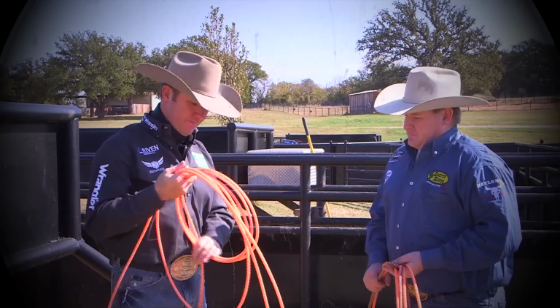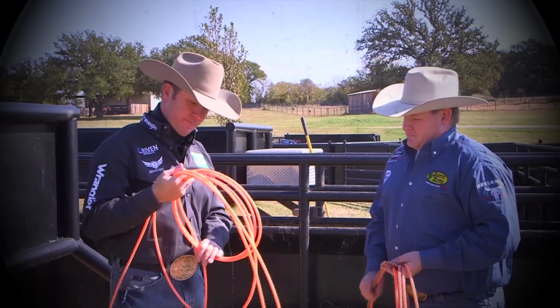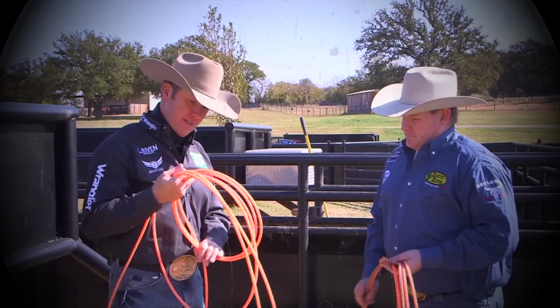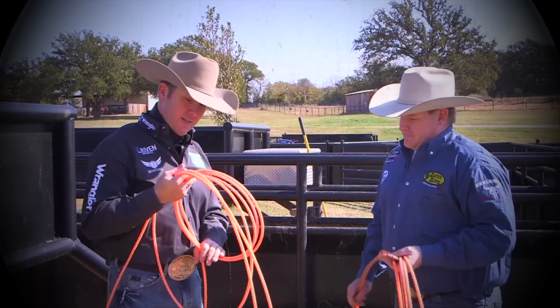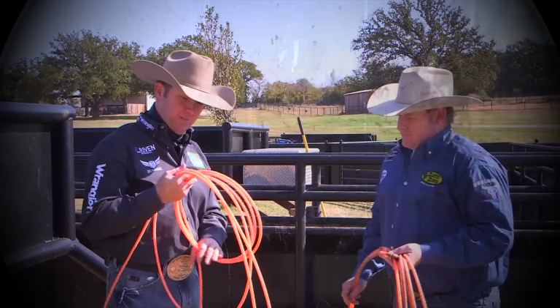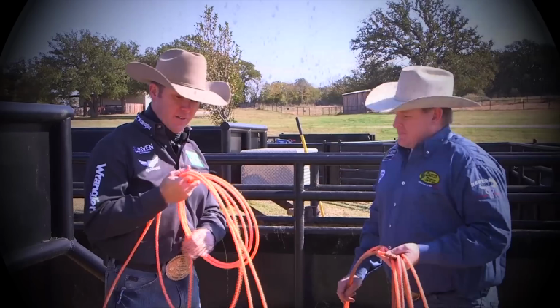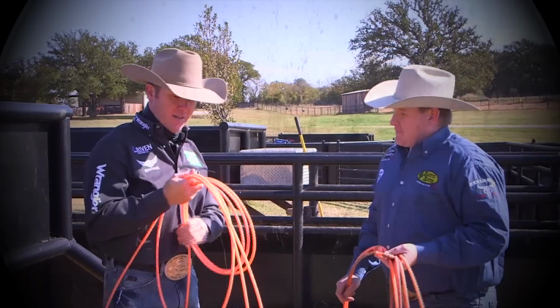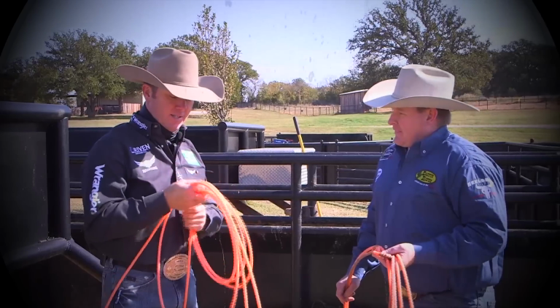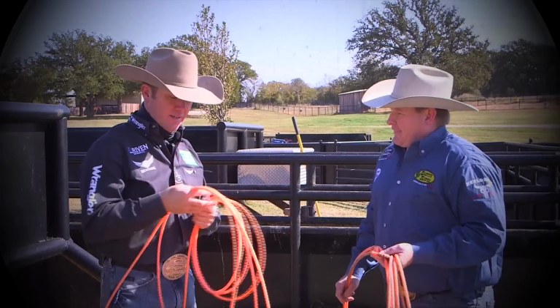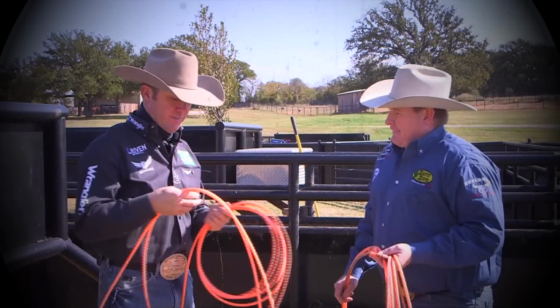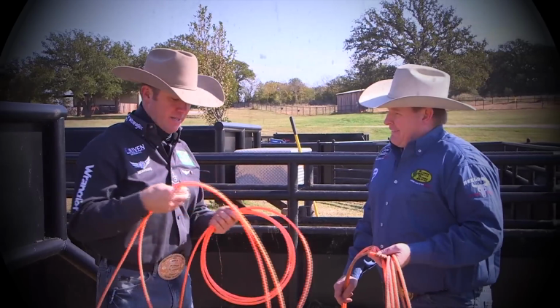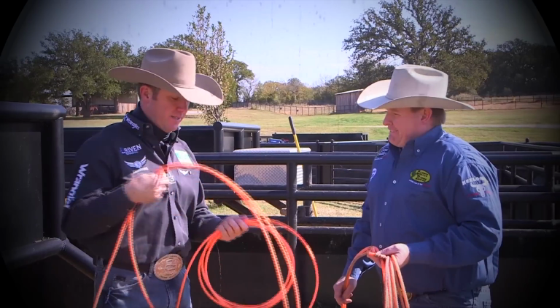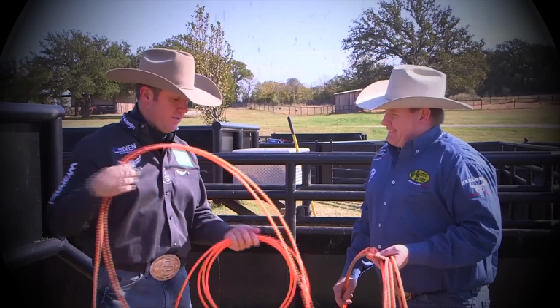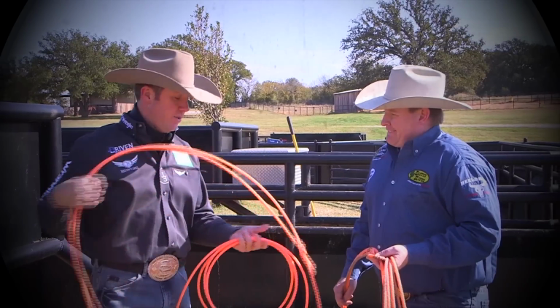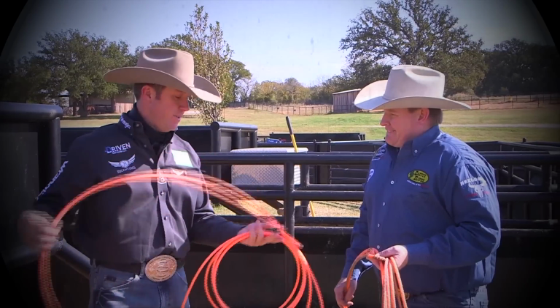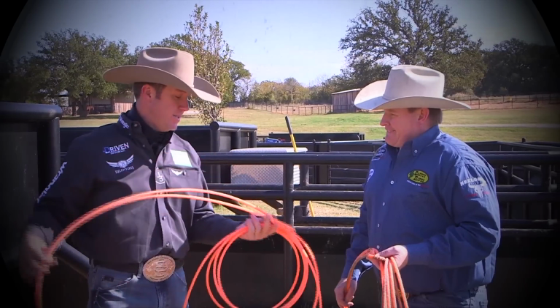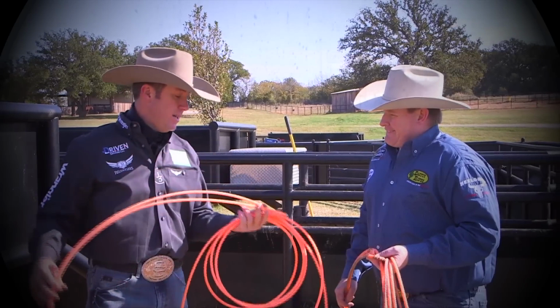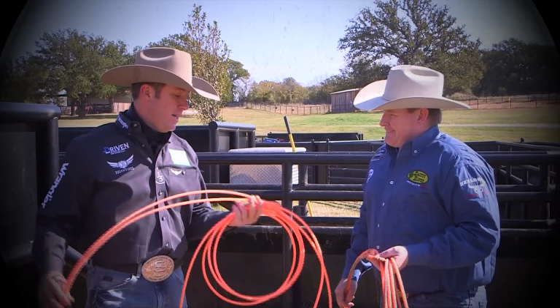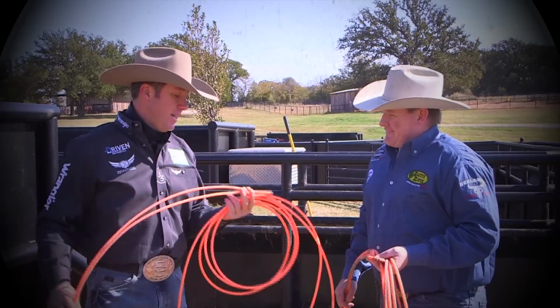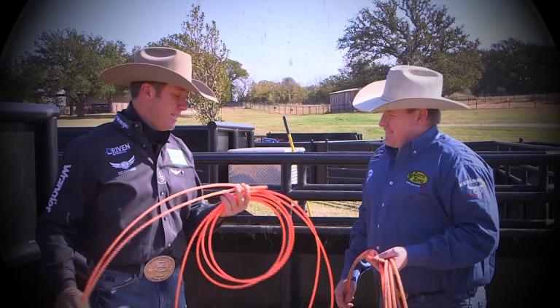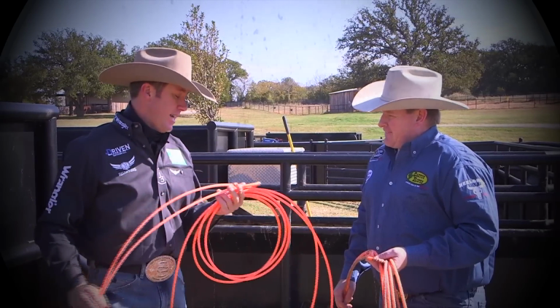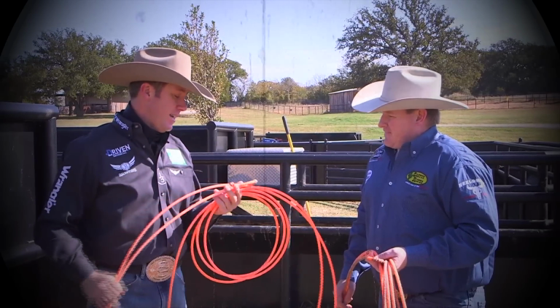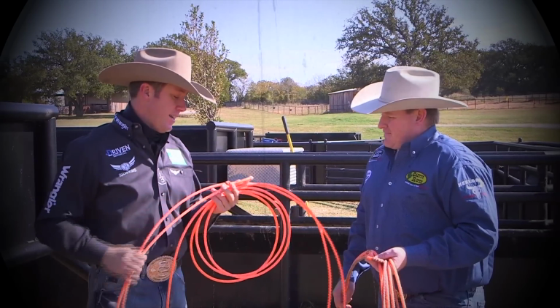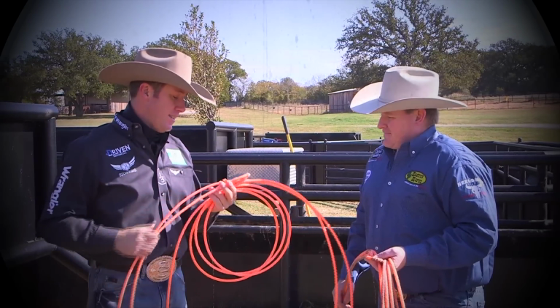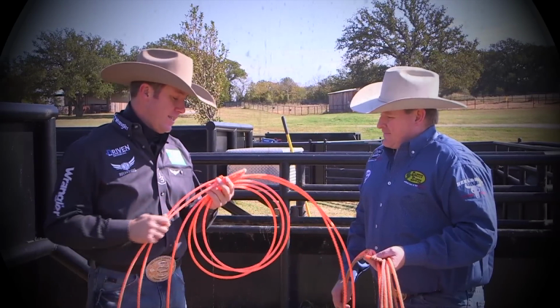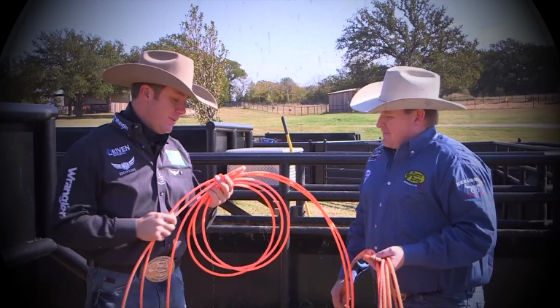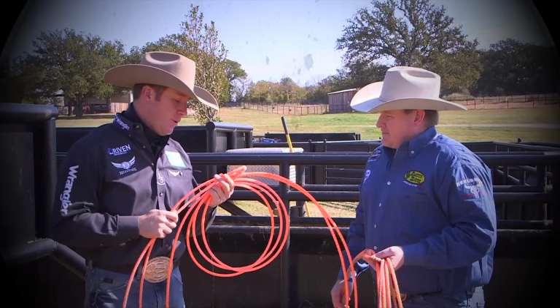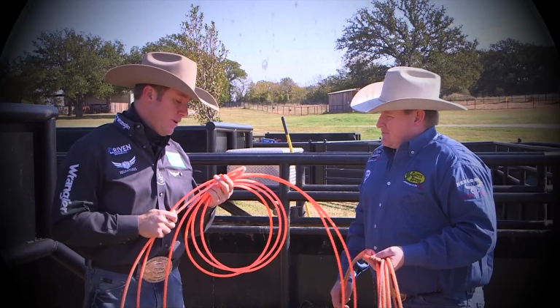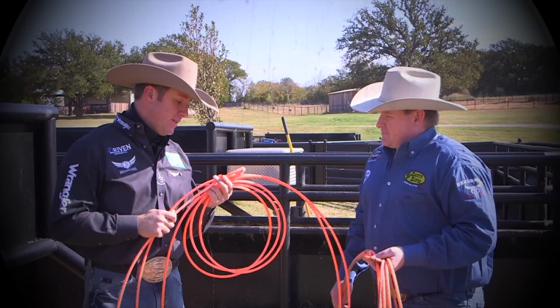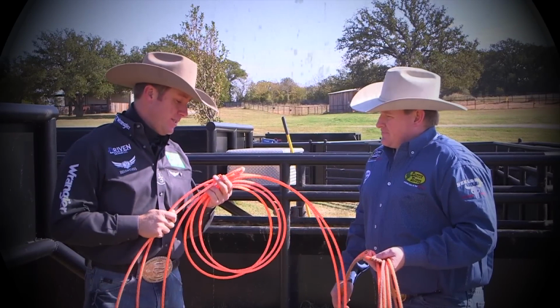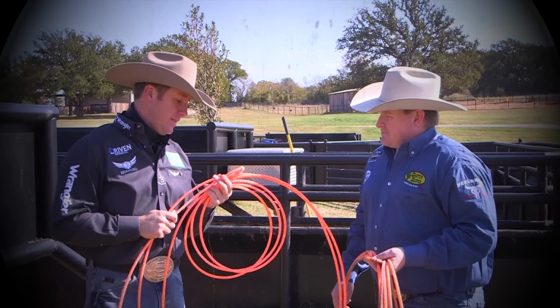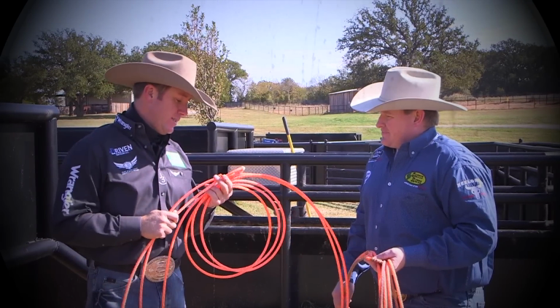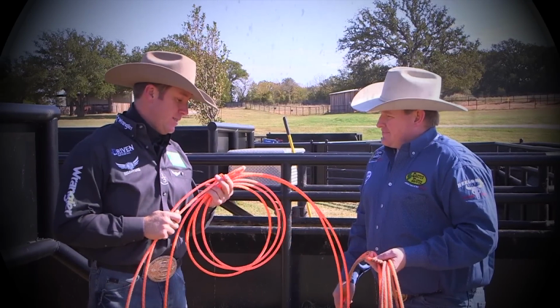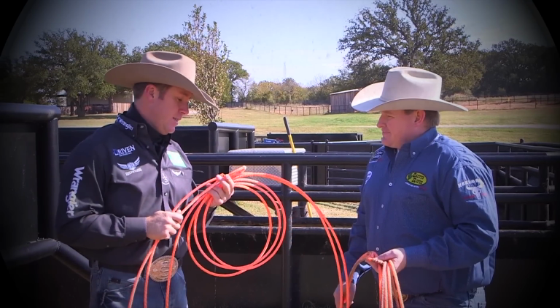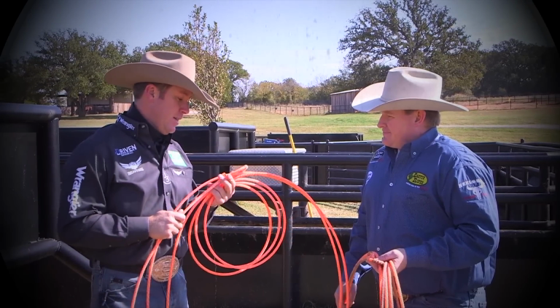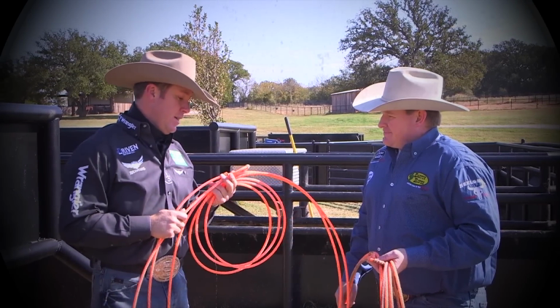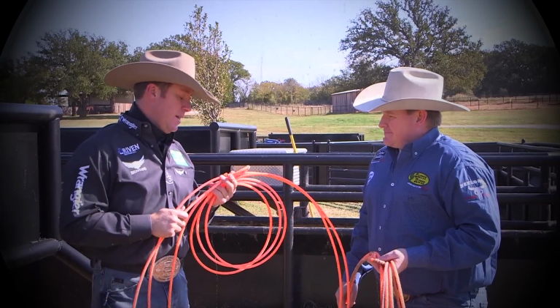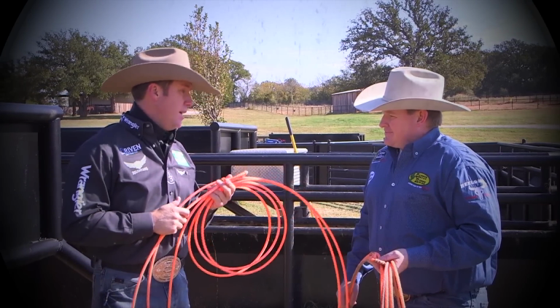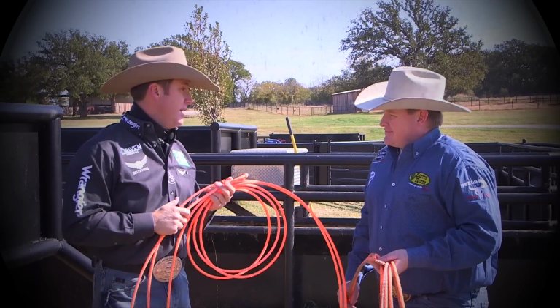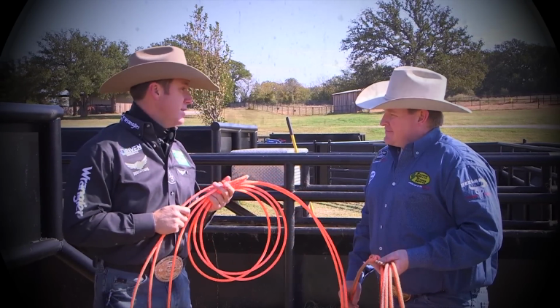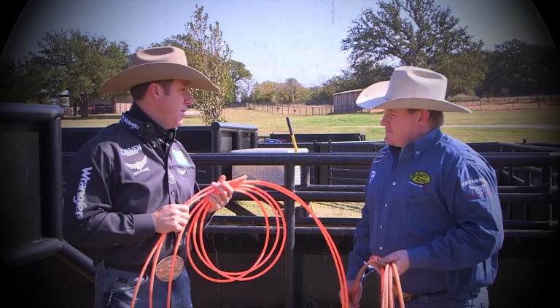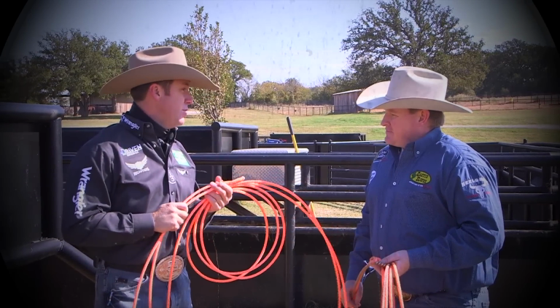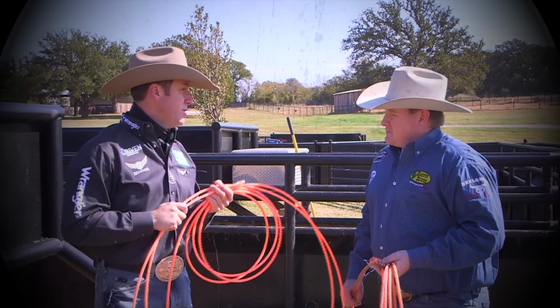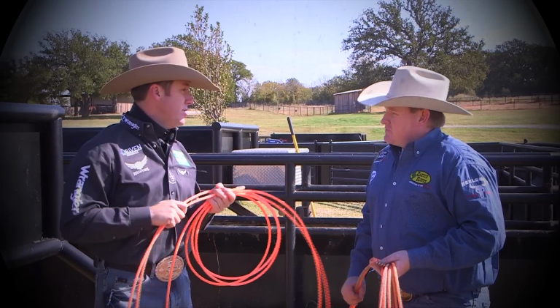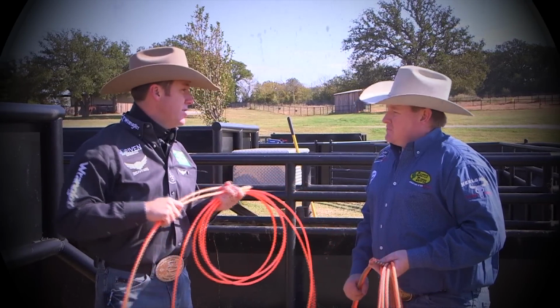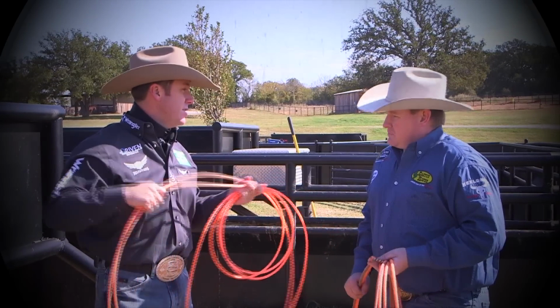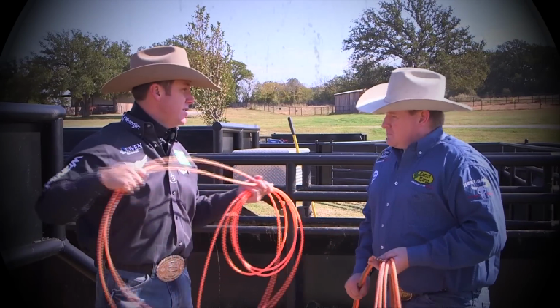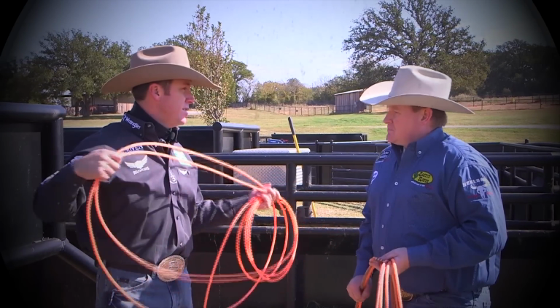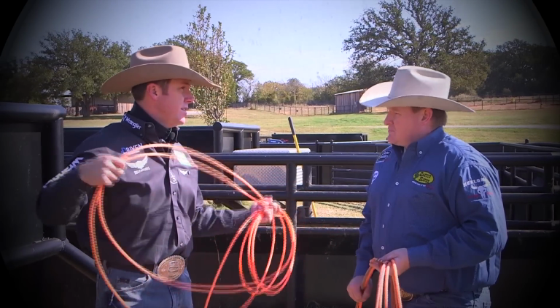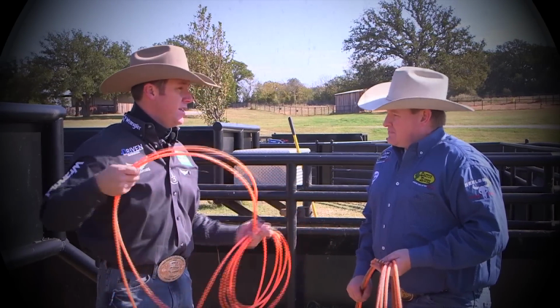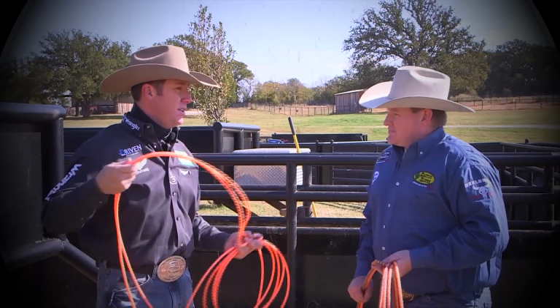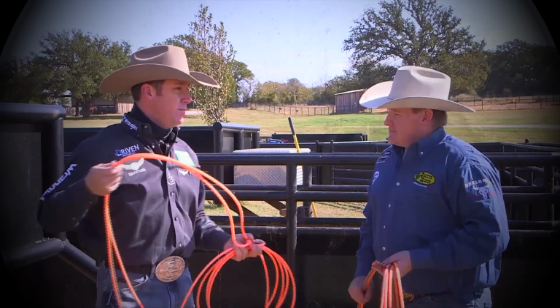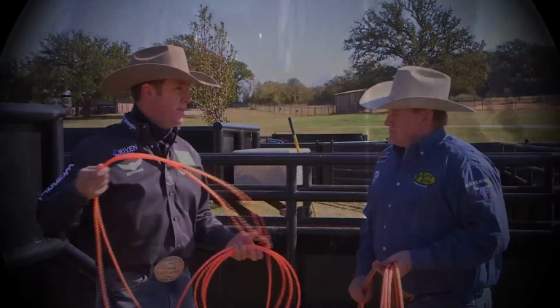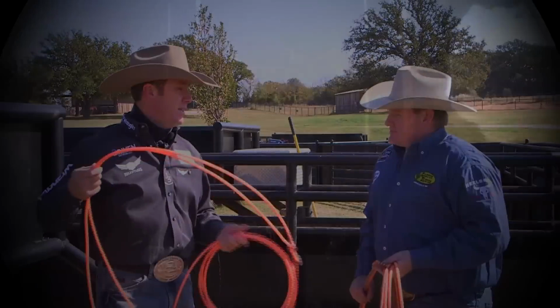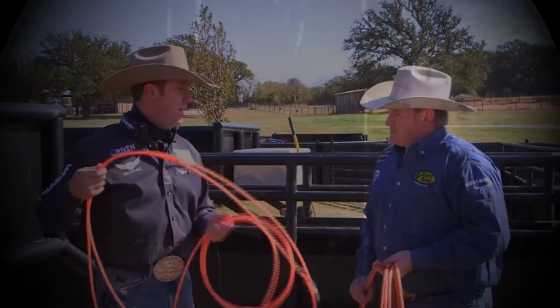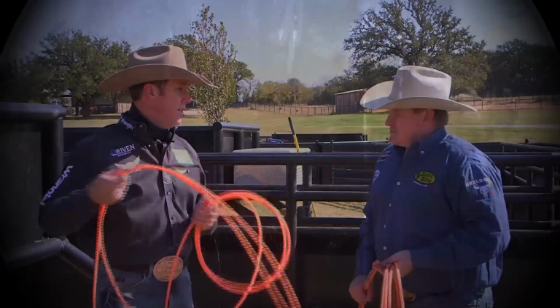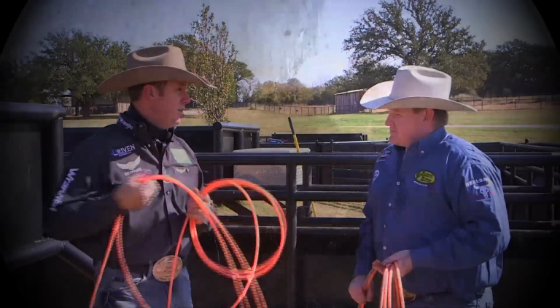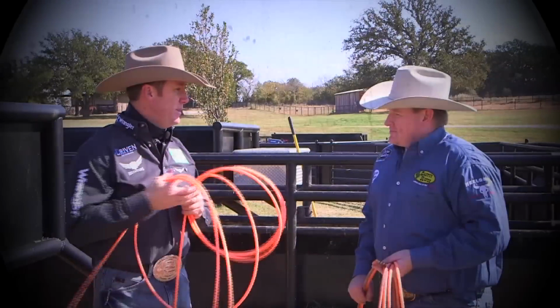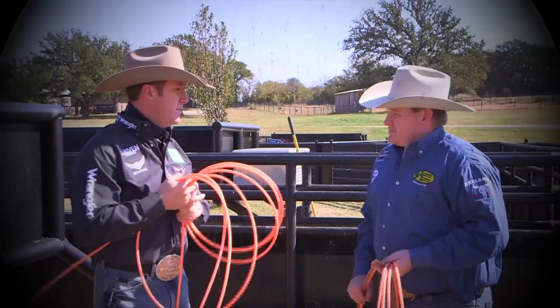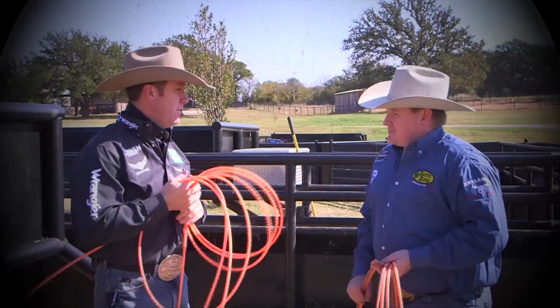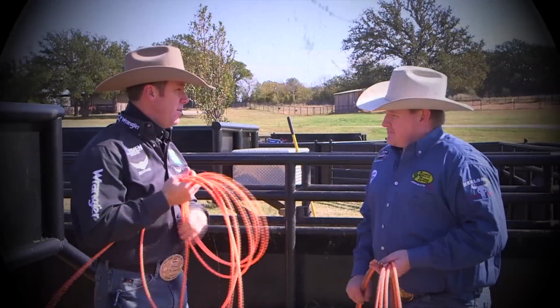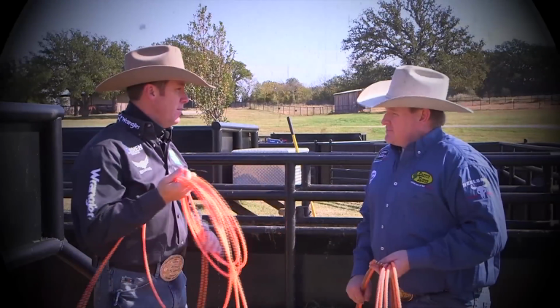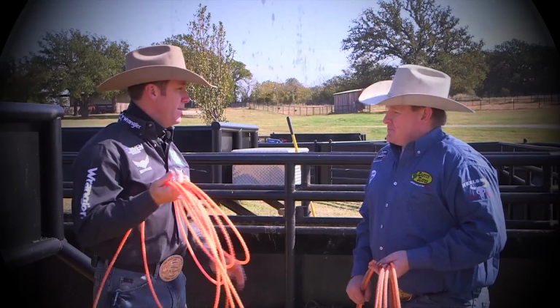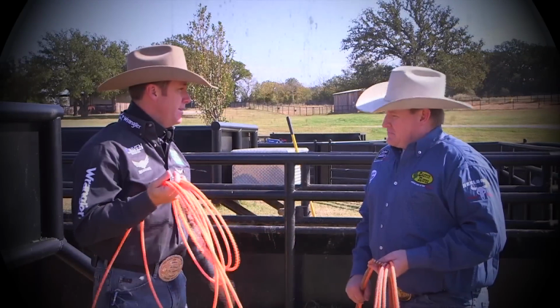I love a lot of stuff about this rope — it's got a lot of the same qualities as the Explosion, just a little bit smaller maybe.